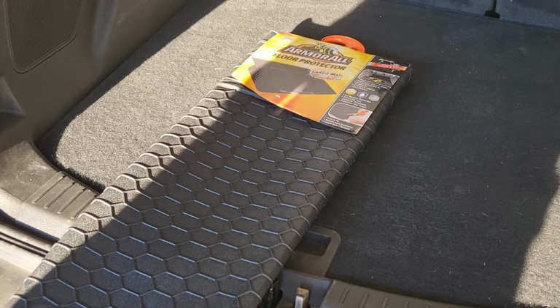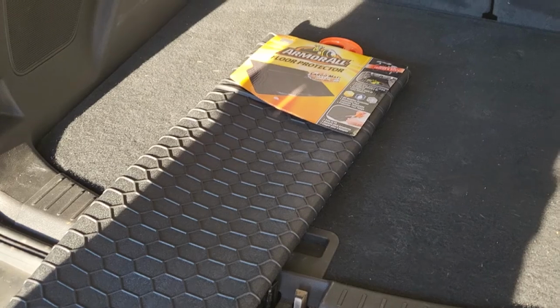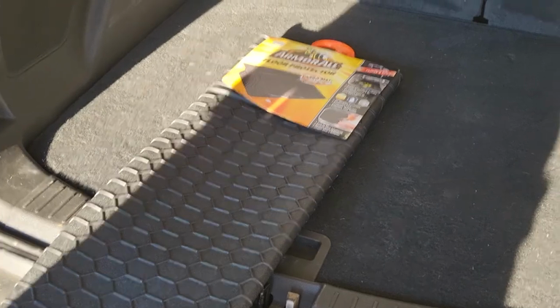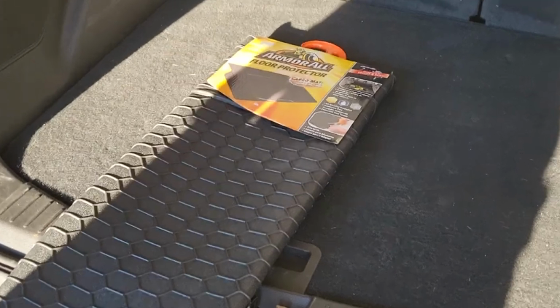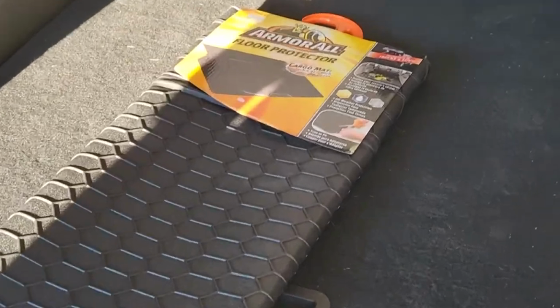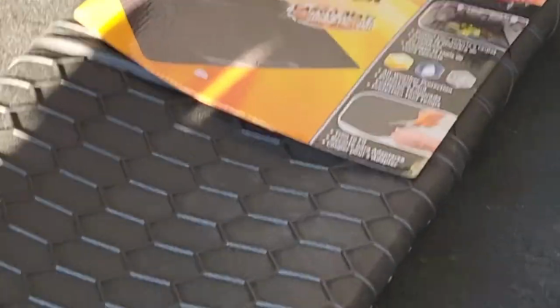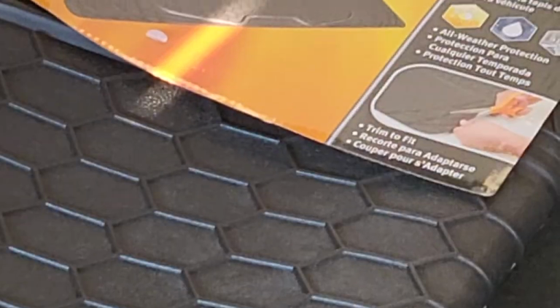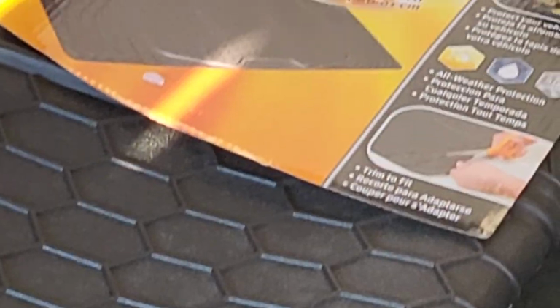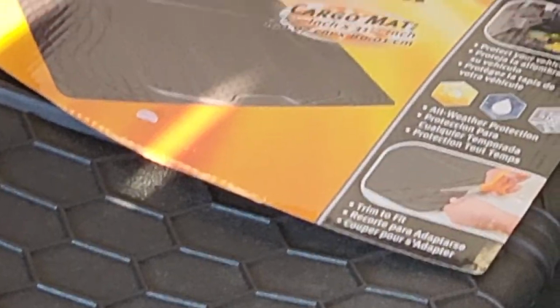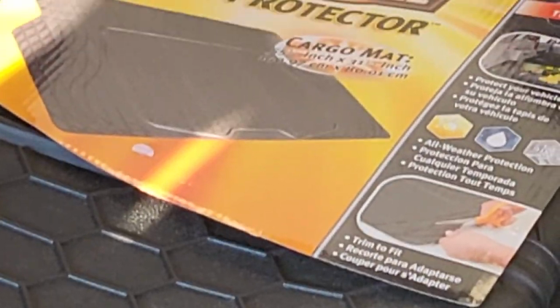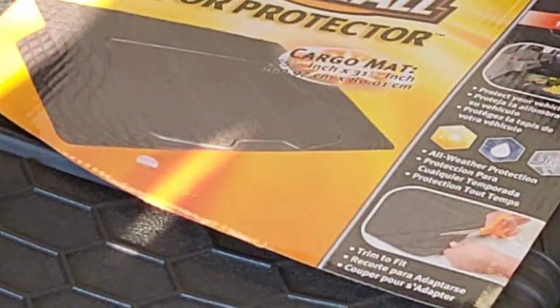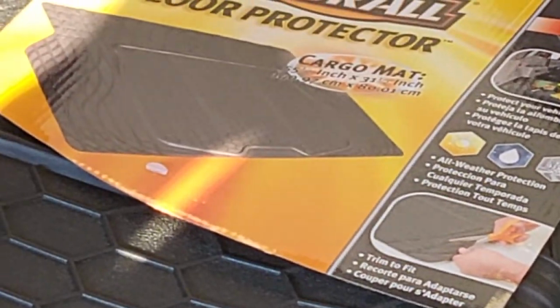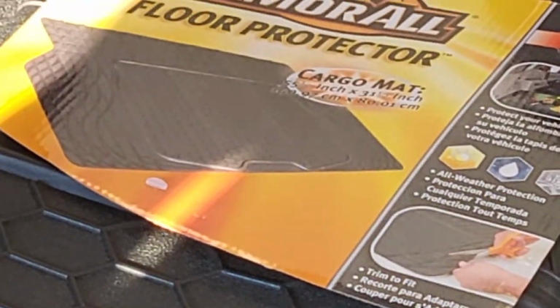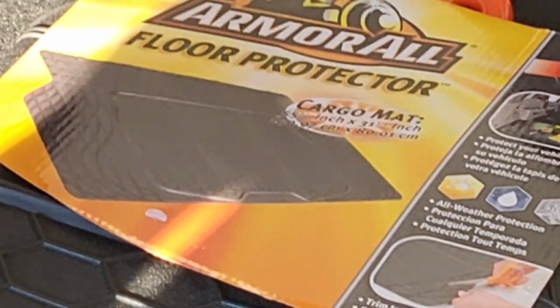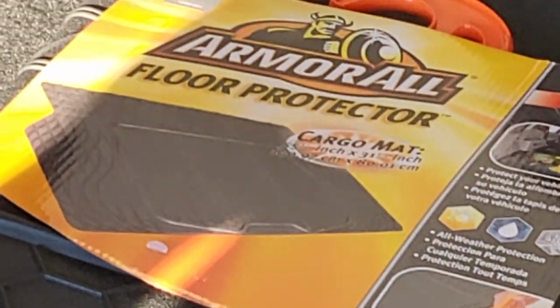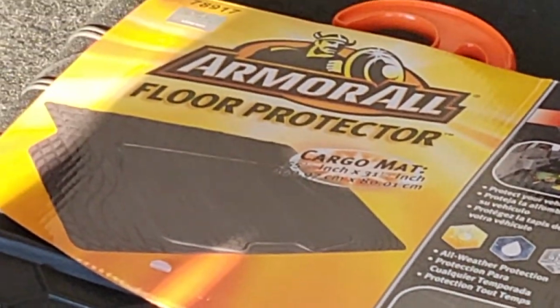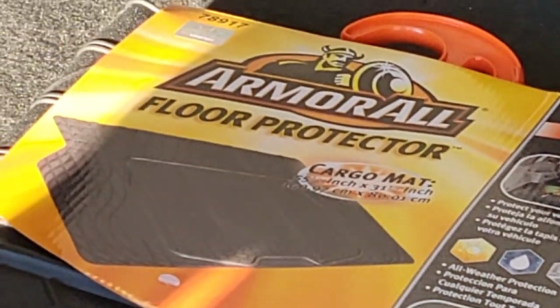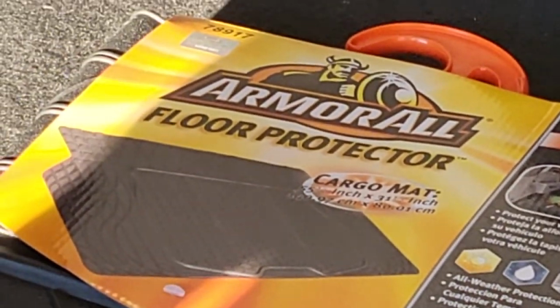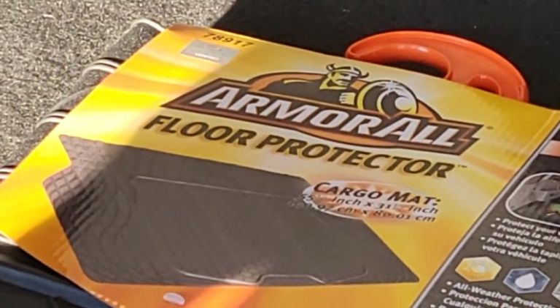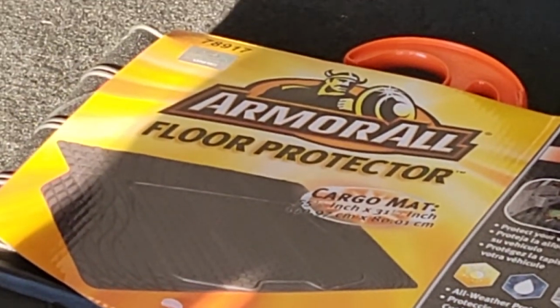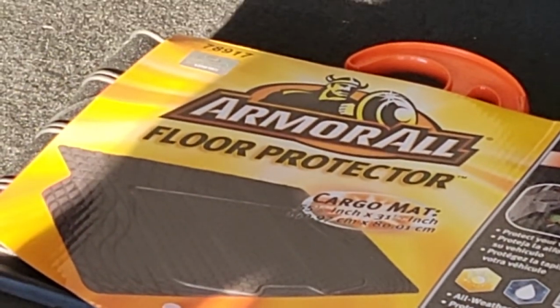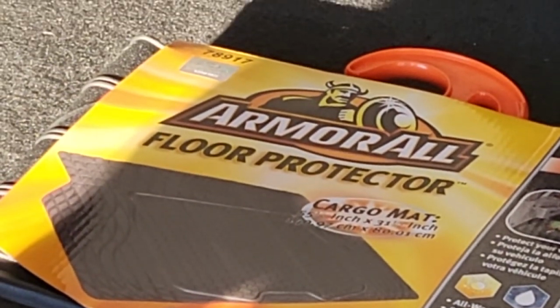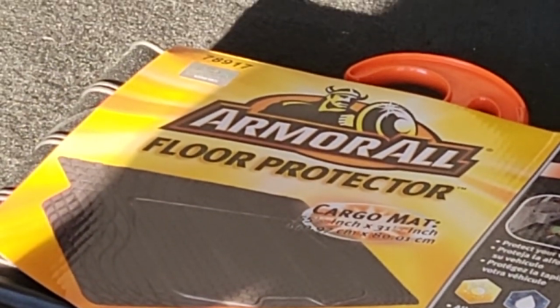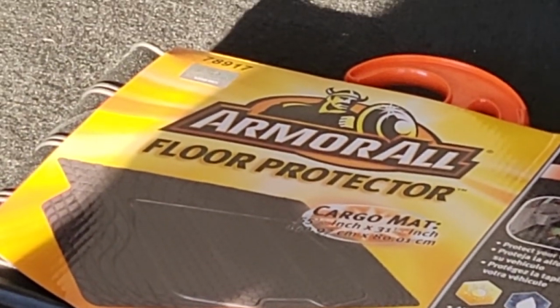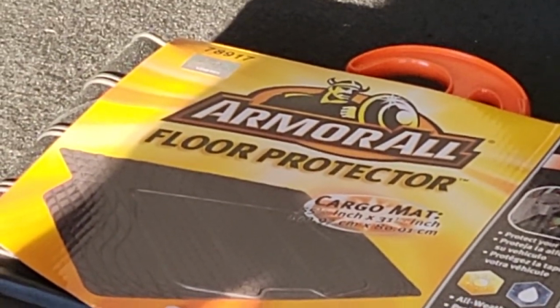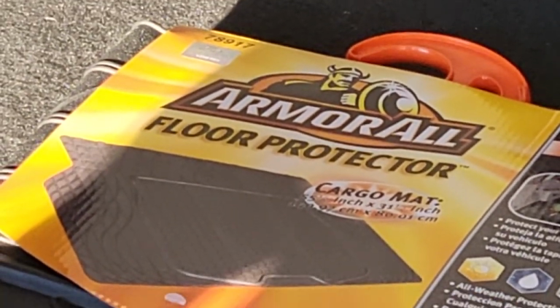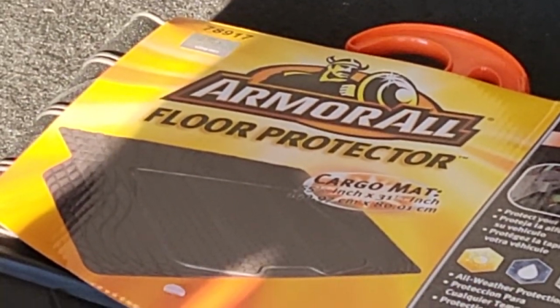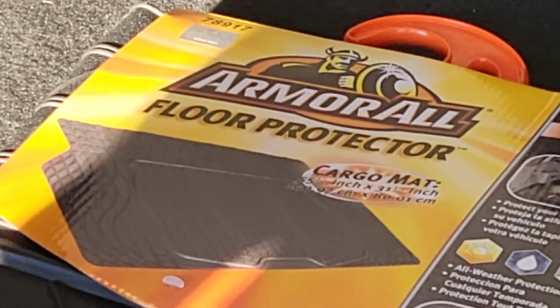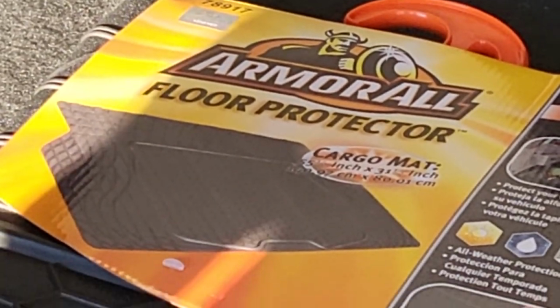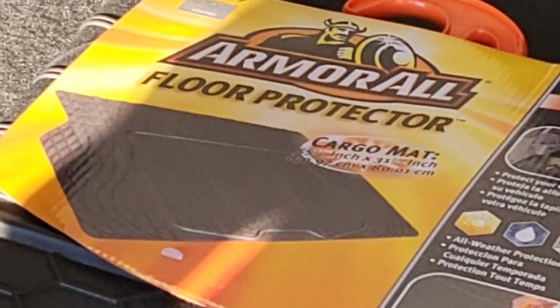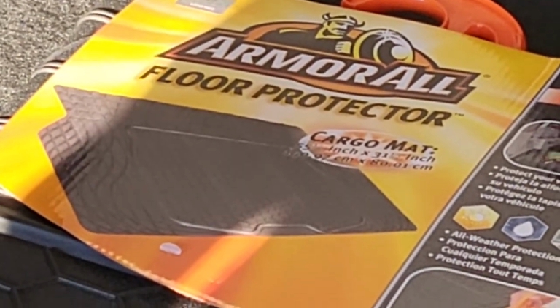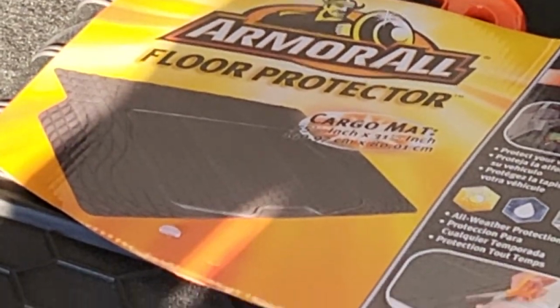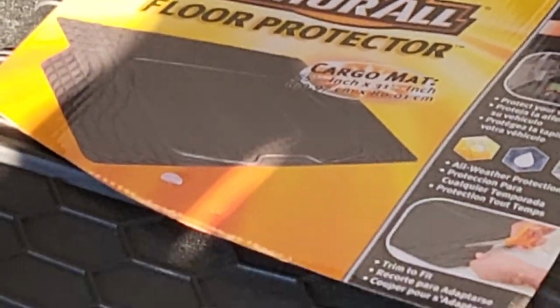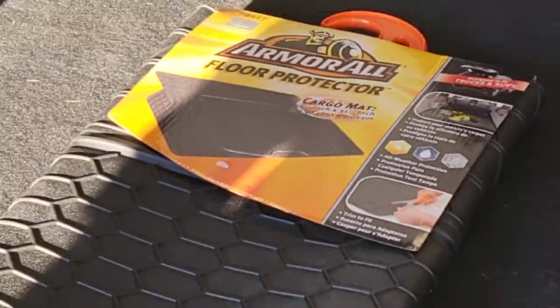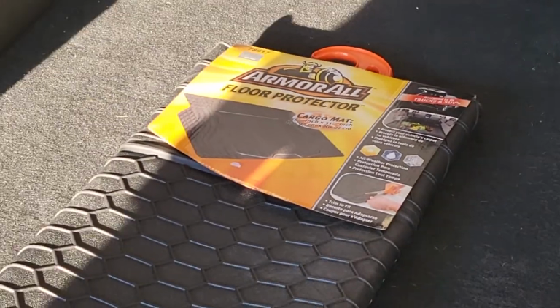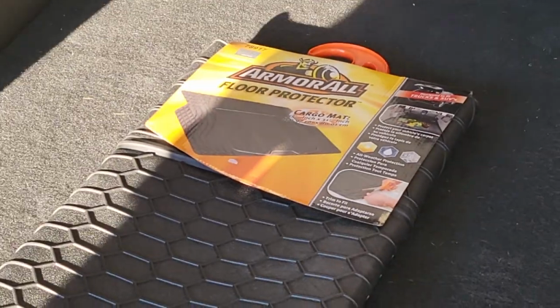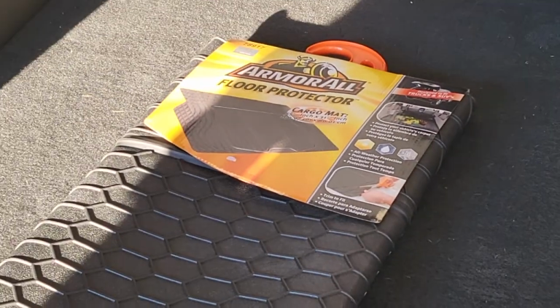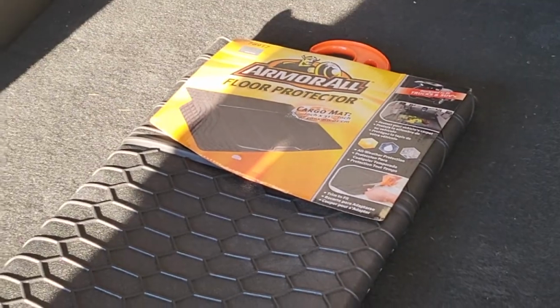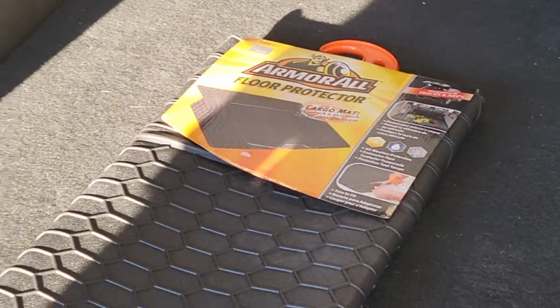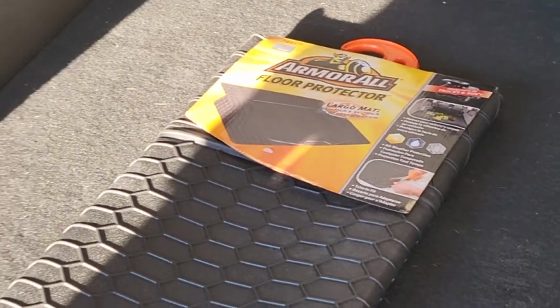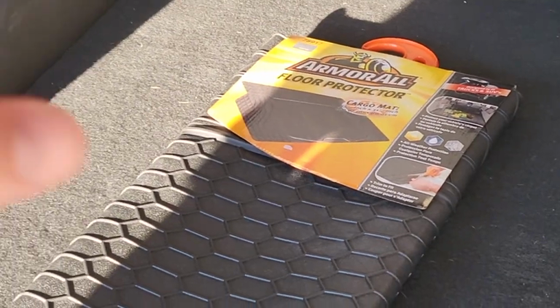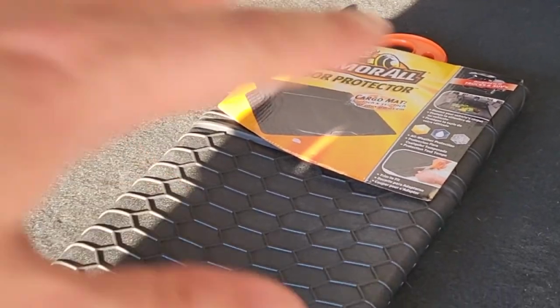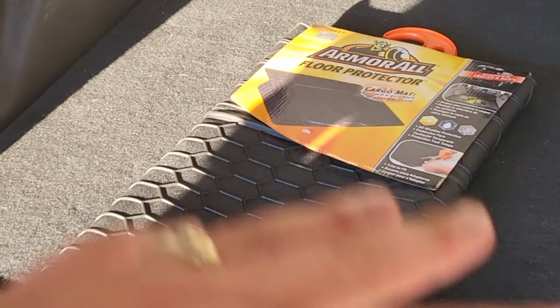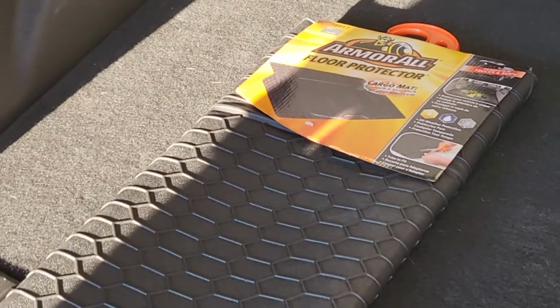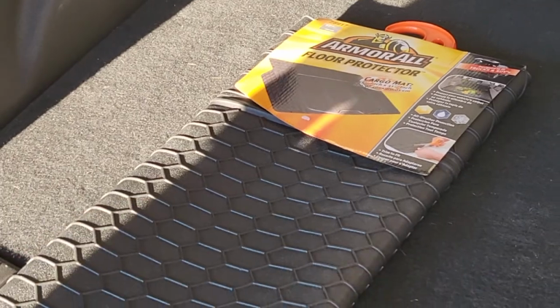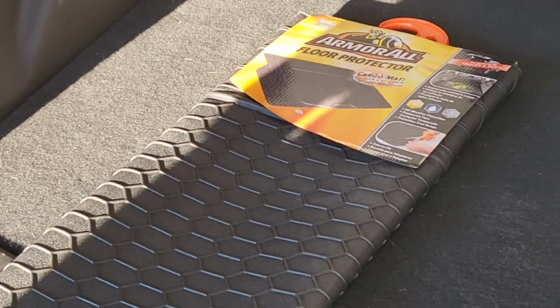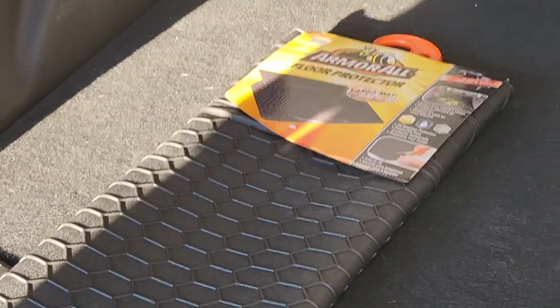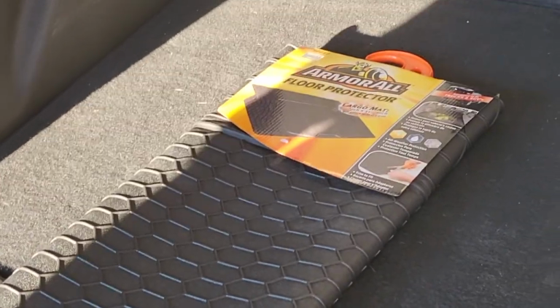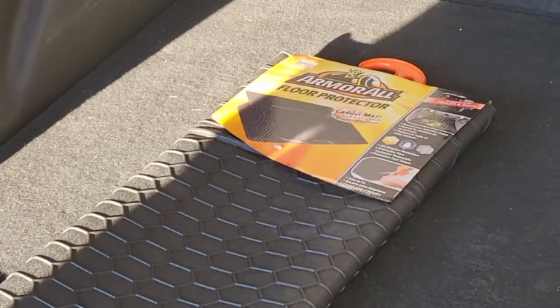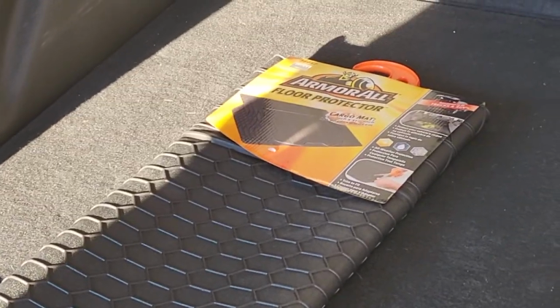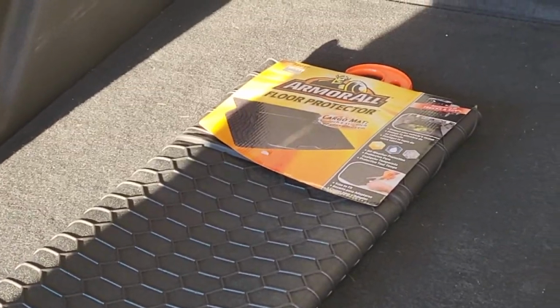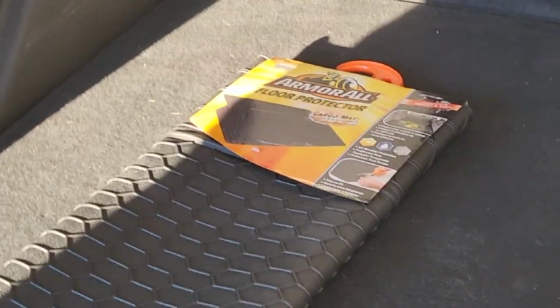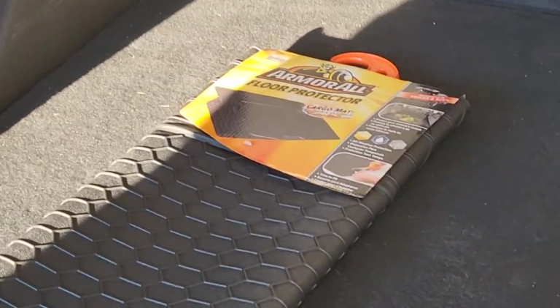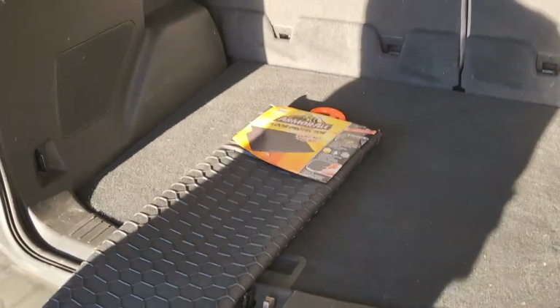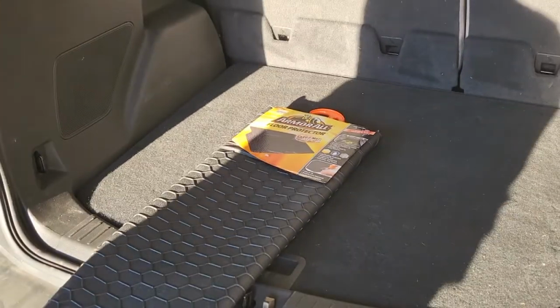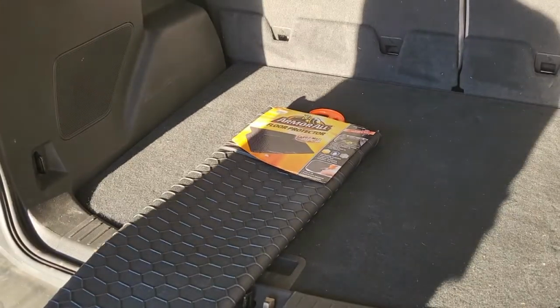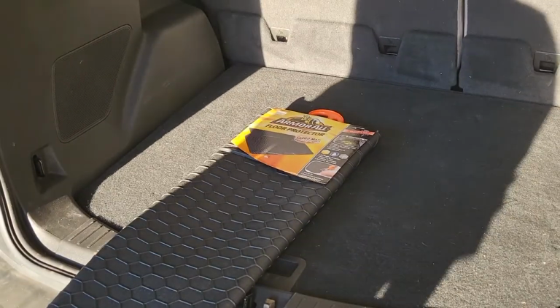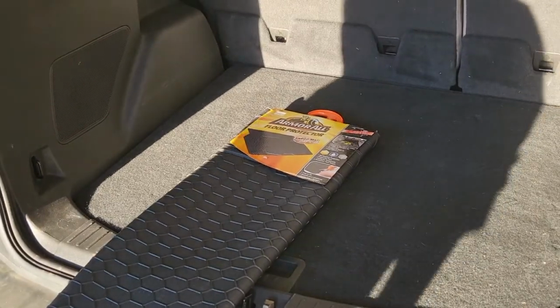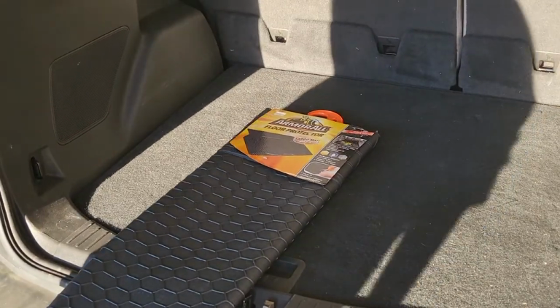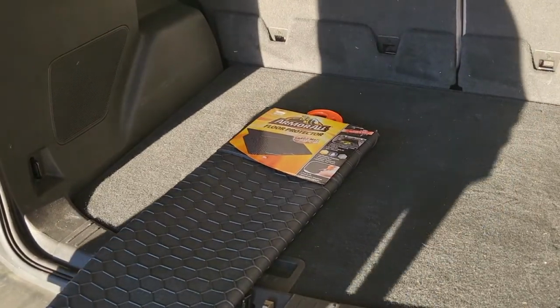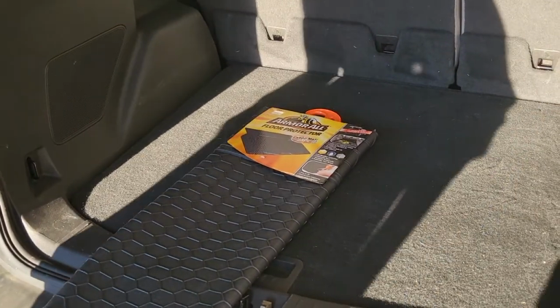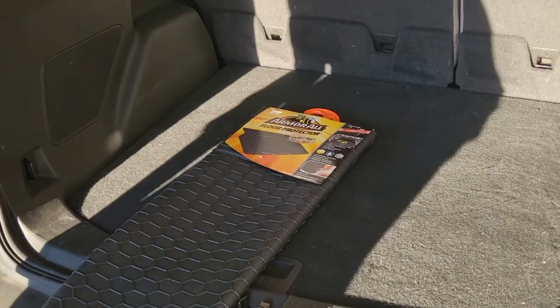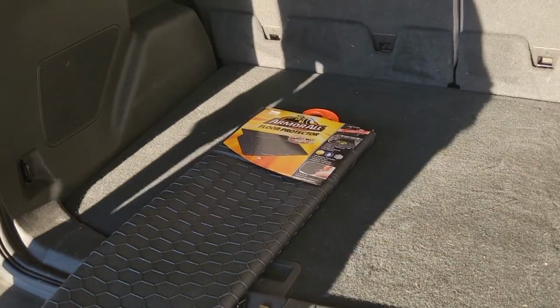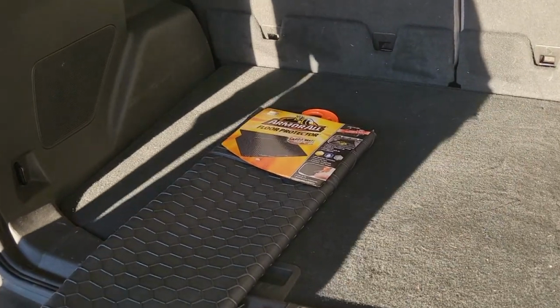Guys, Mr. Allen C and Baby Jane here. We're checking out the Armourall Floor Protector Cargo Mat. It's going to go right in the back of this beautiful SUV. Let's get her started.